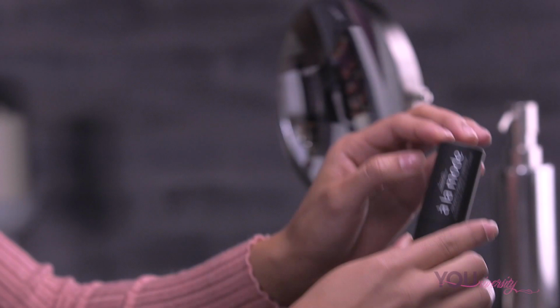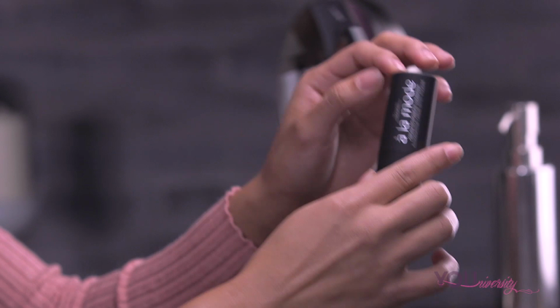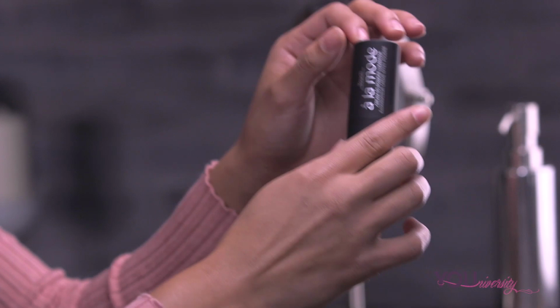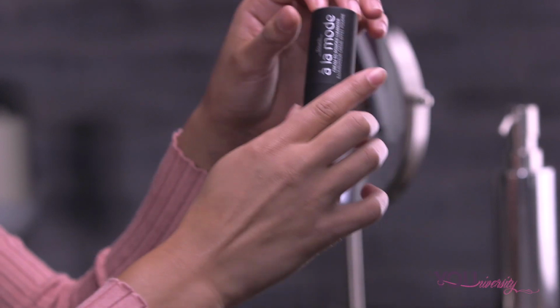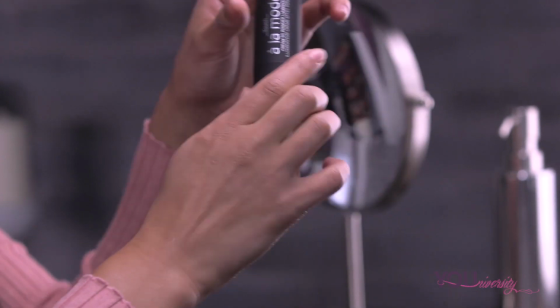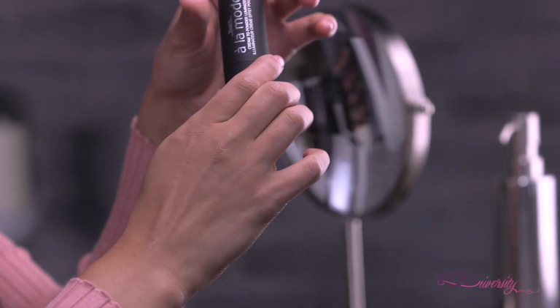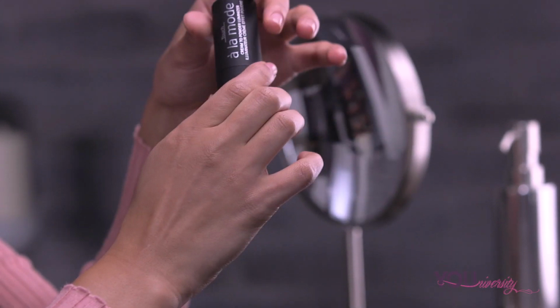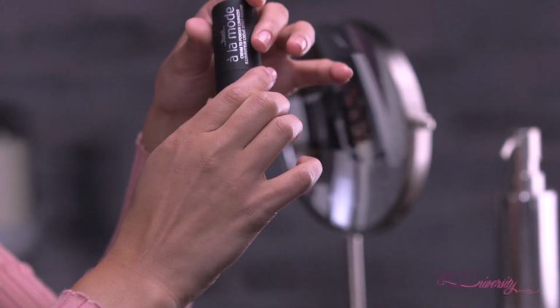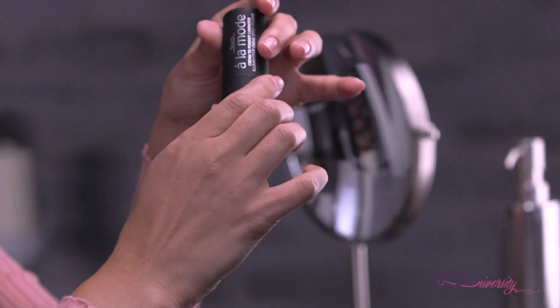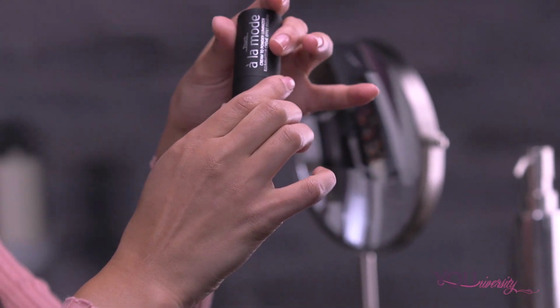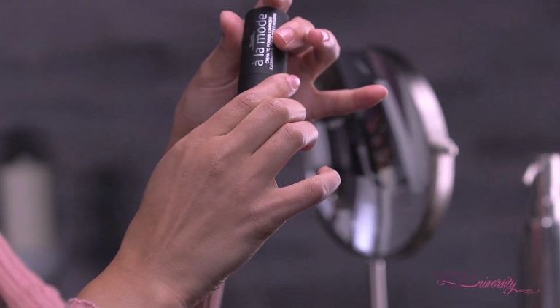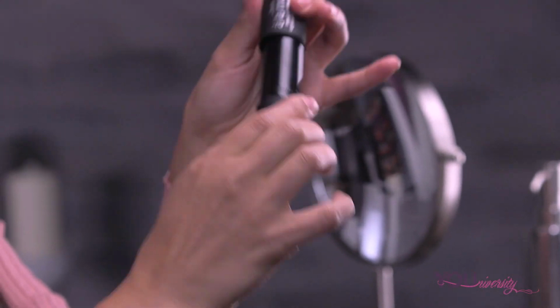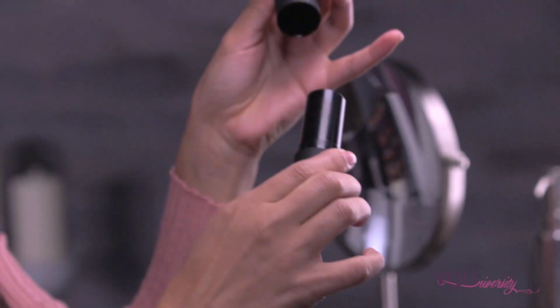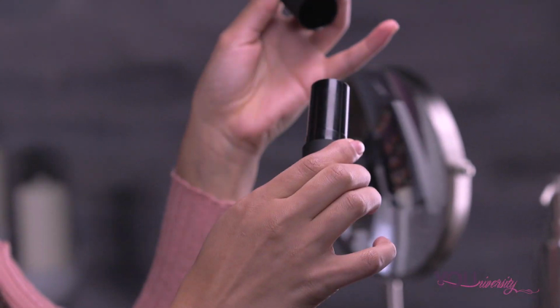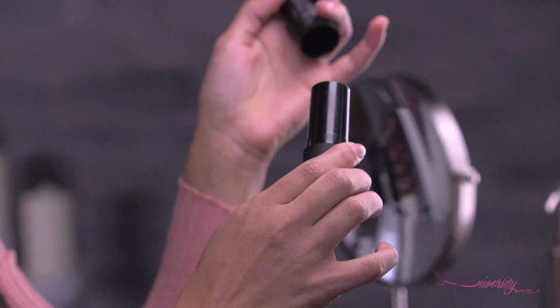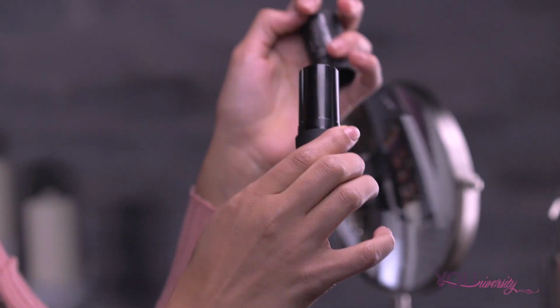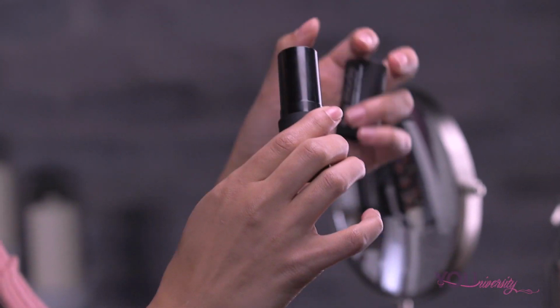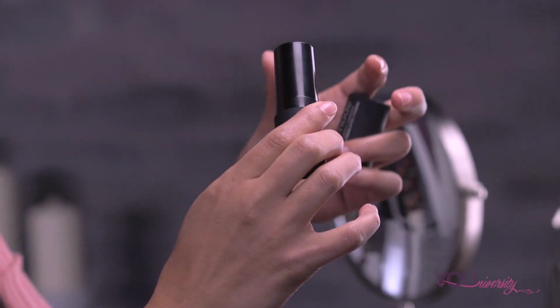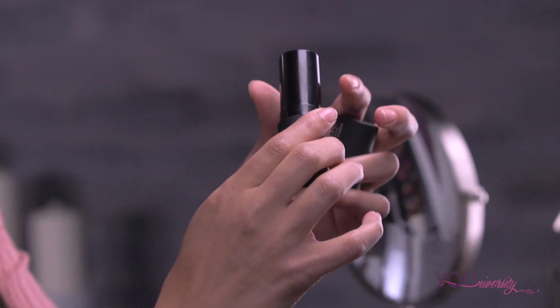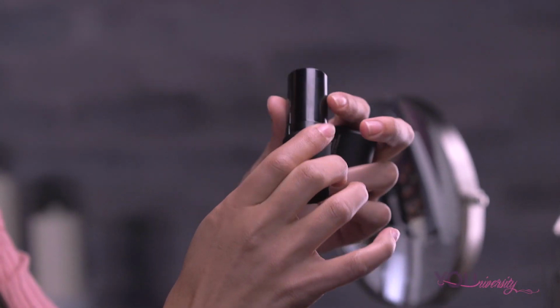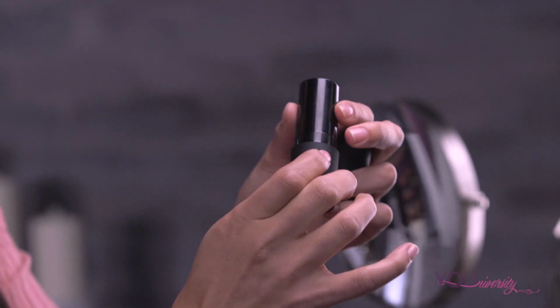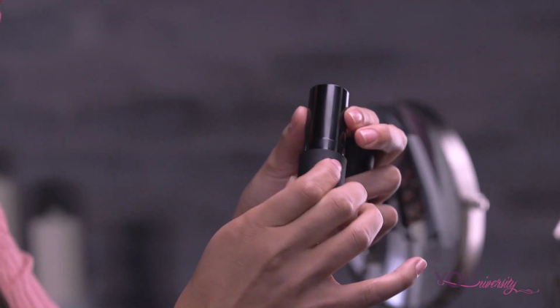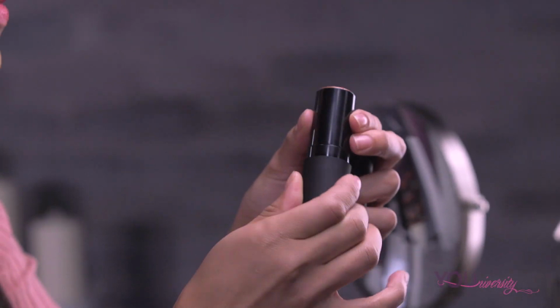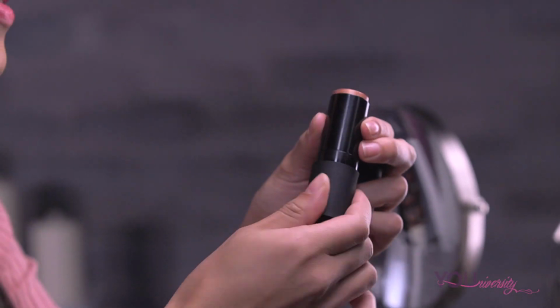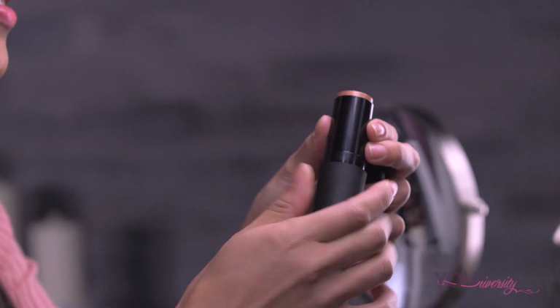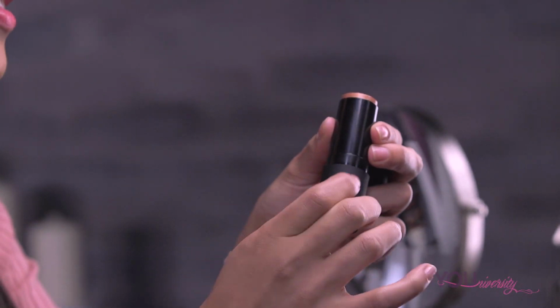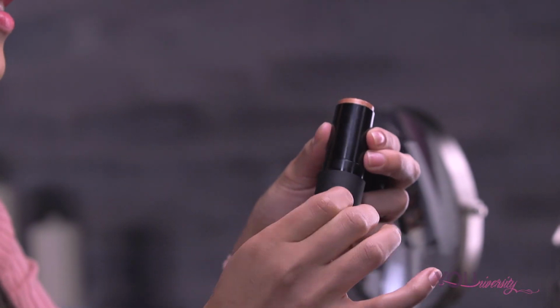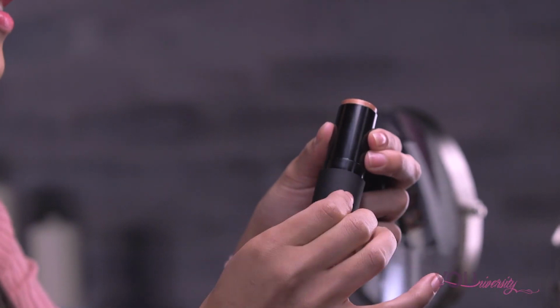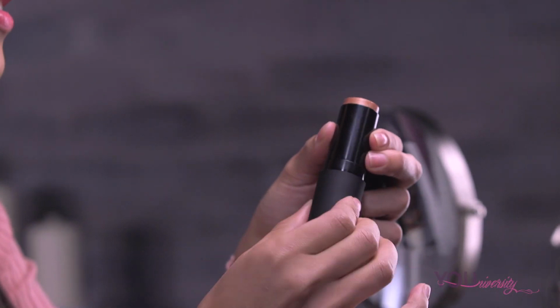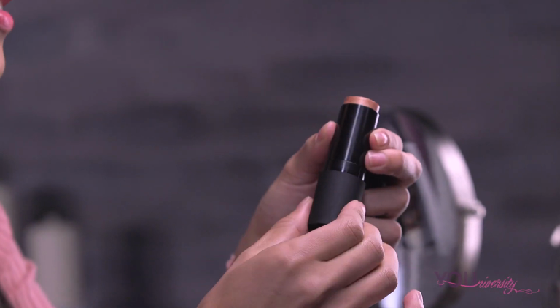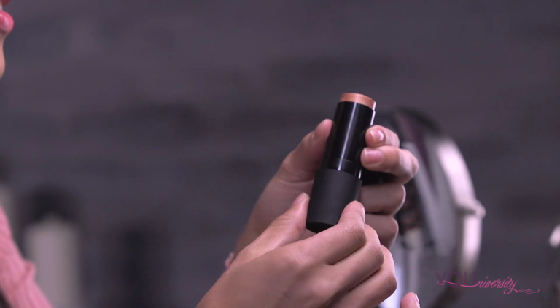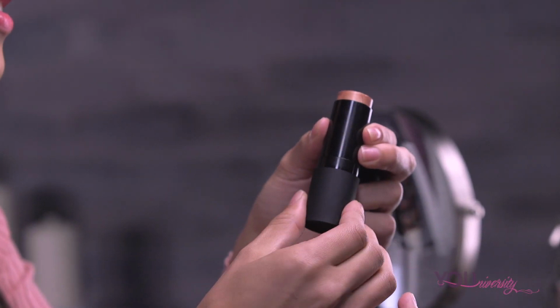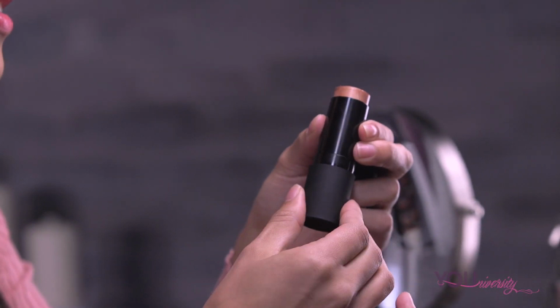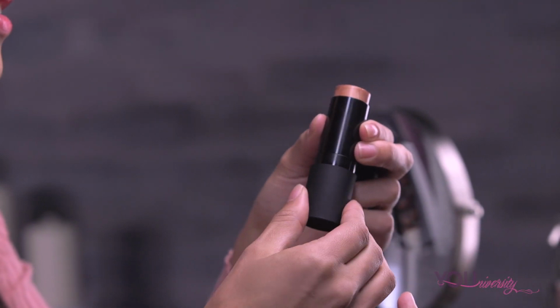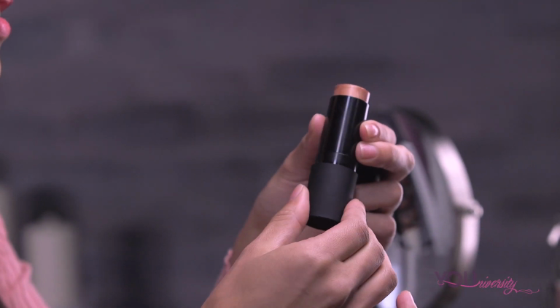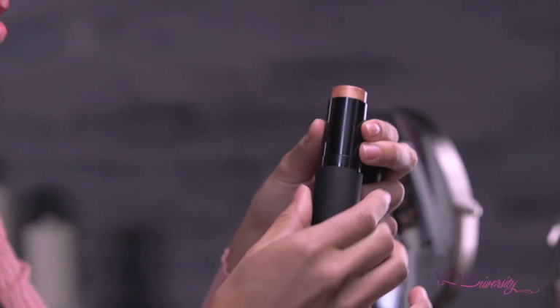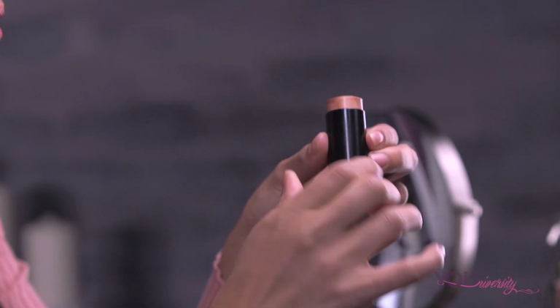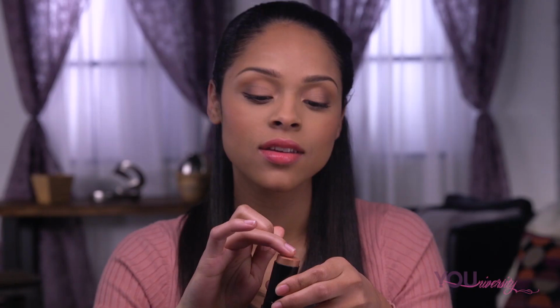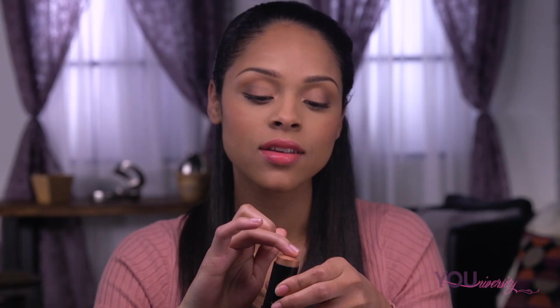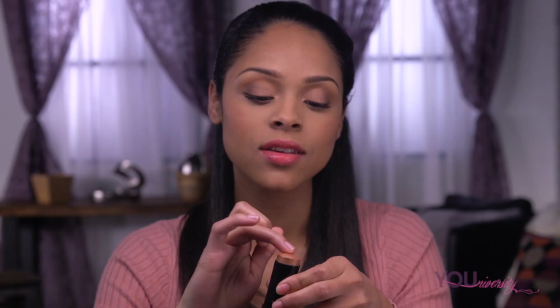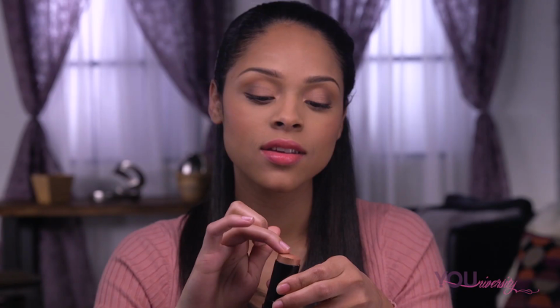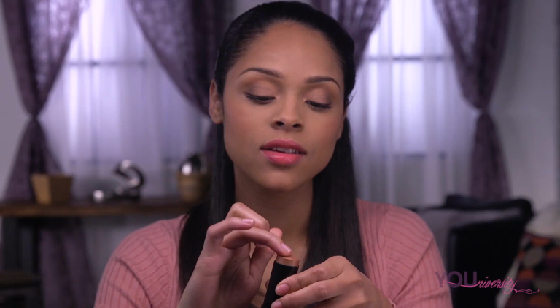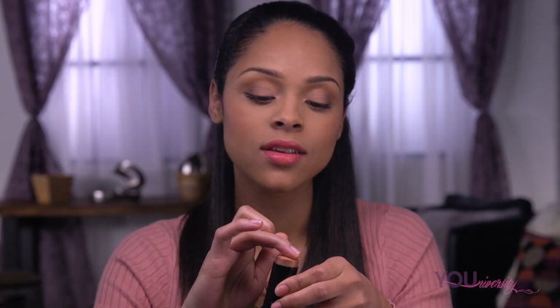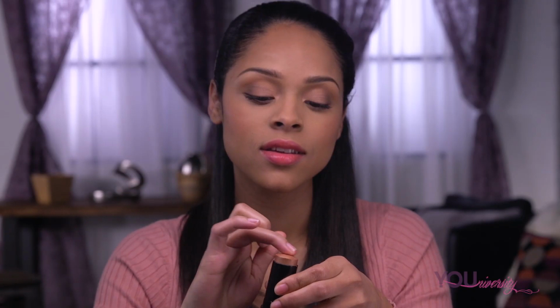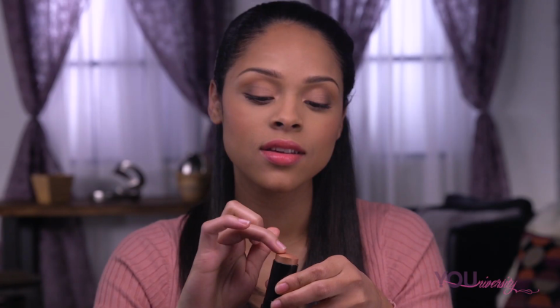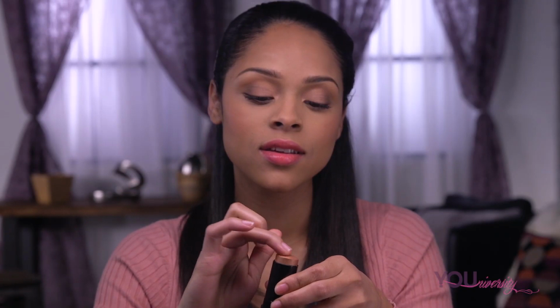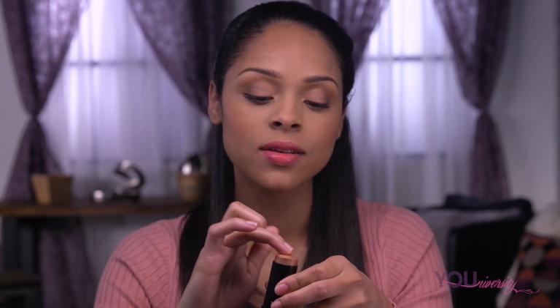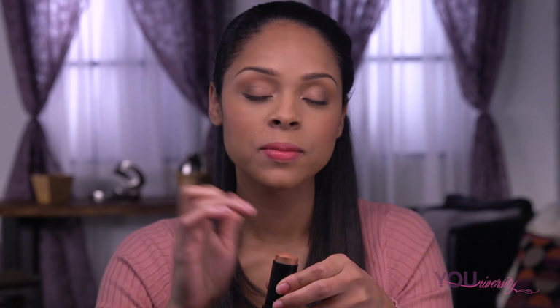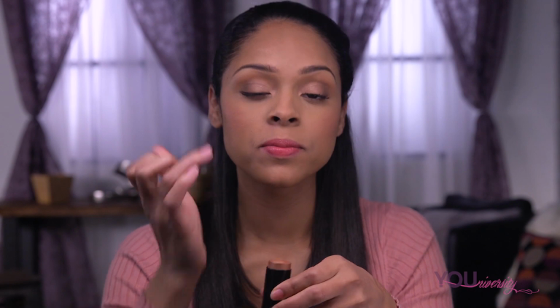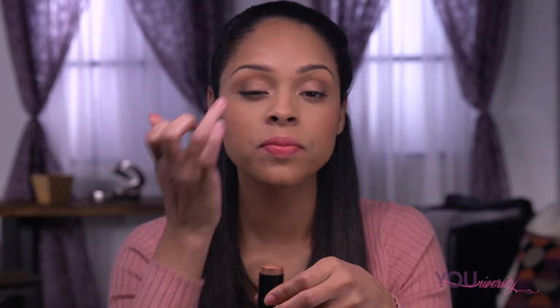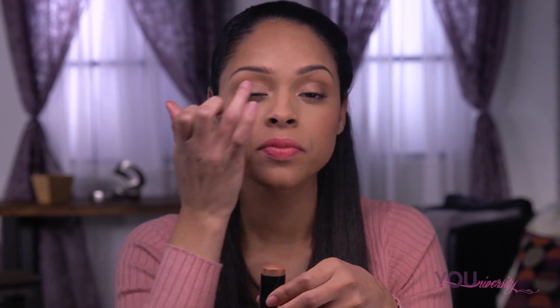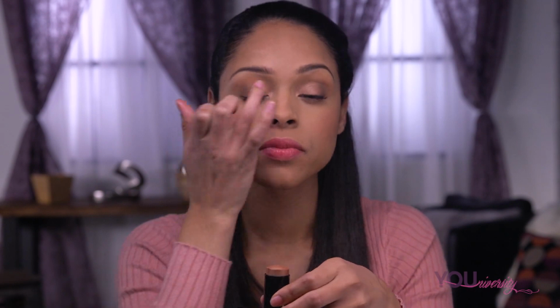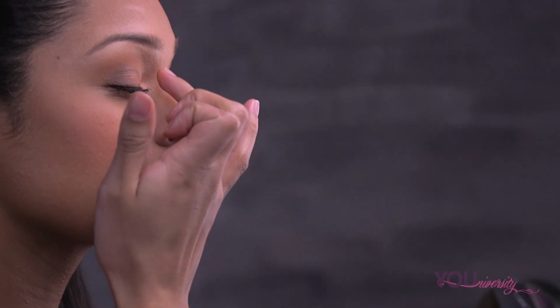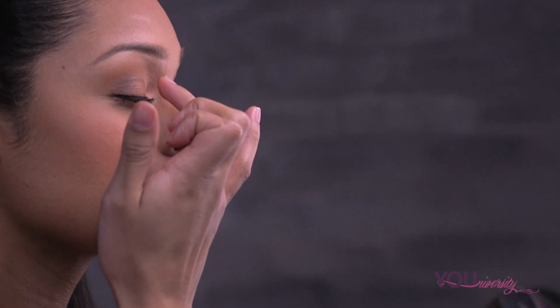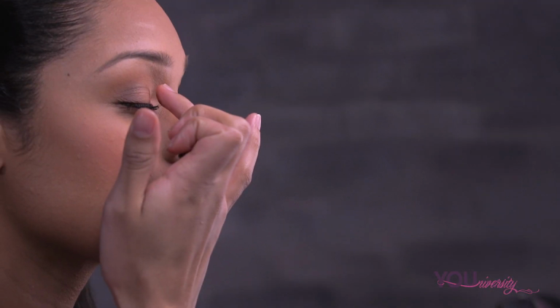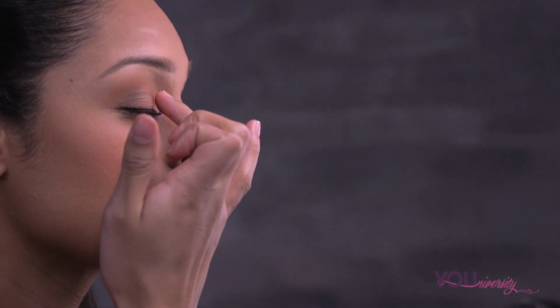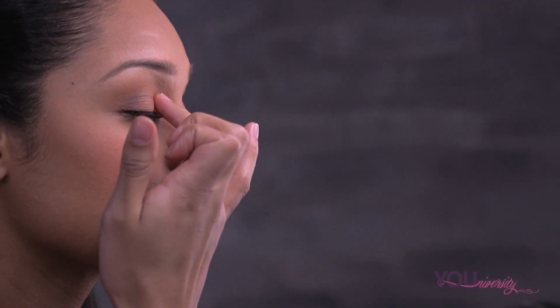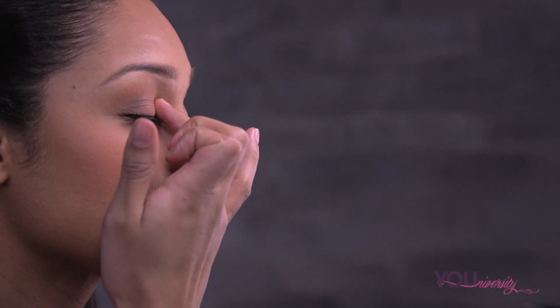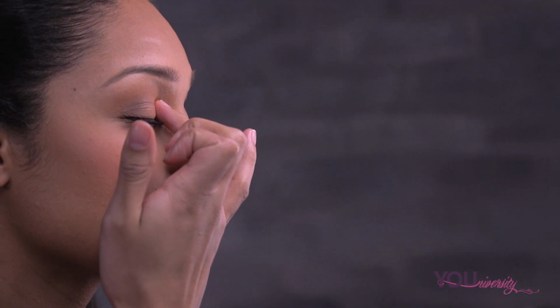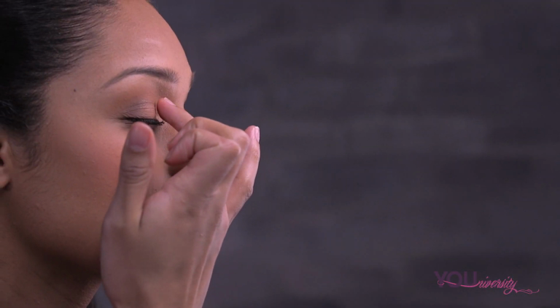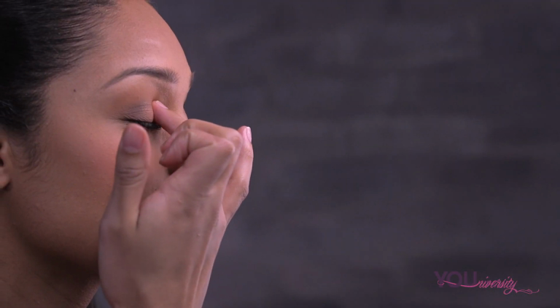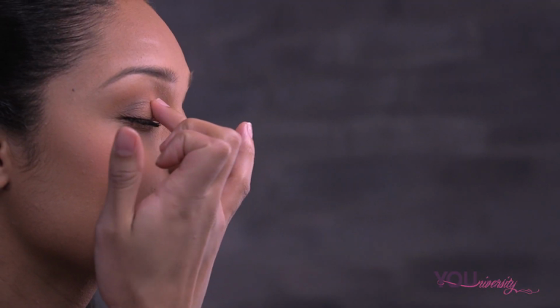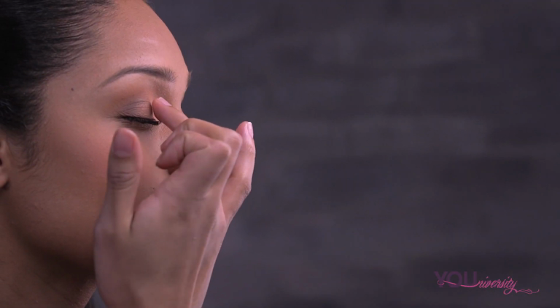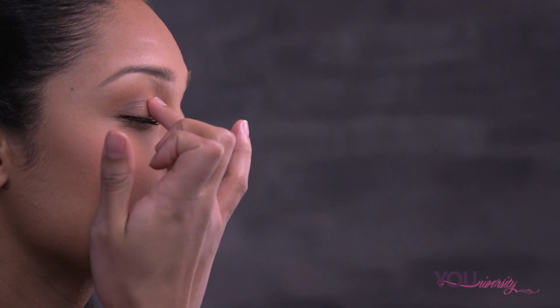For a fun and glamorous glow, the Alamode Cream to Powder Luminizer can easily be applied to the cheeks, lips, and eyes.